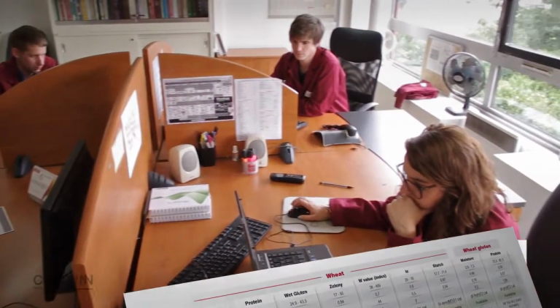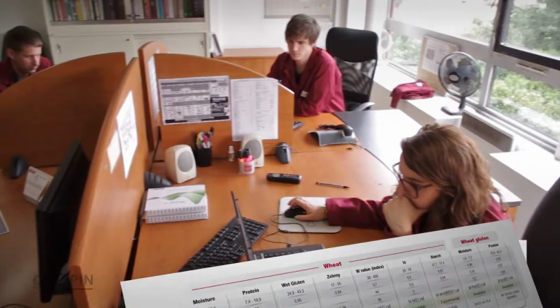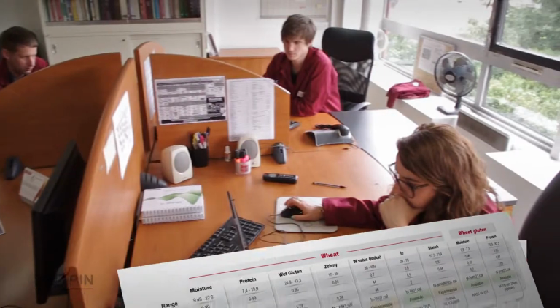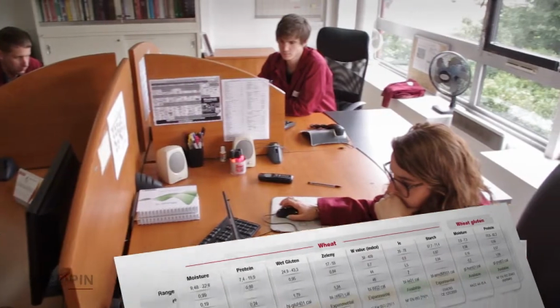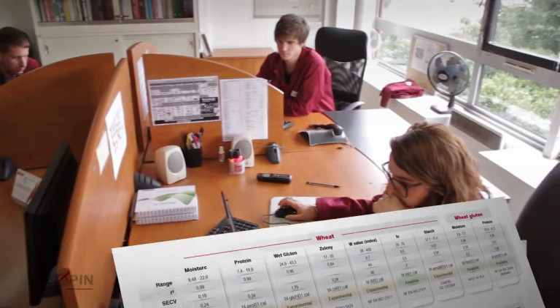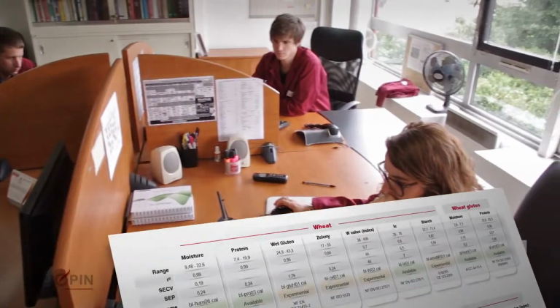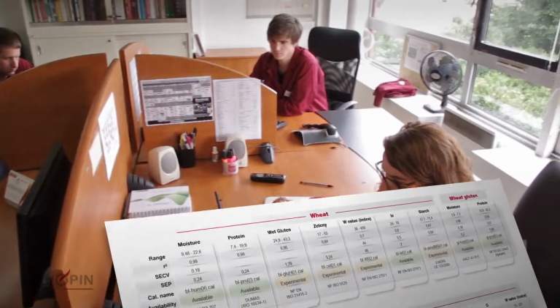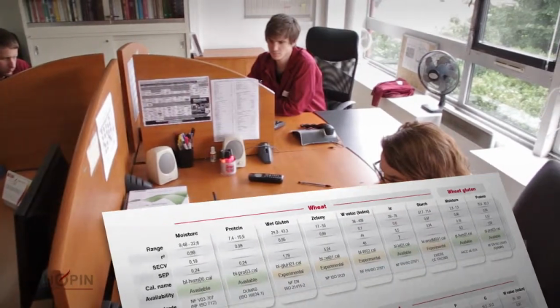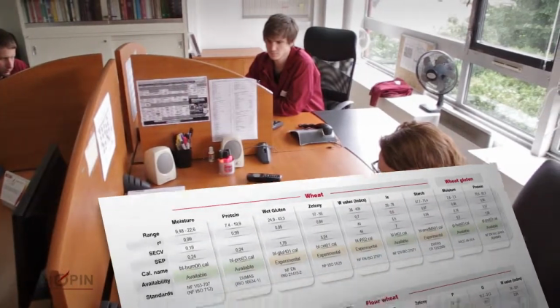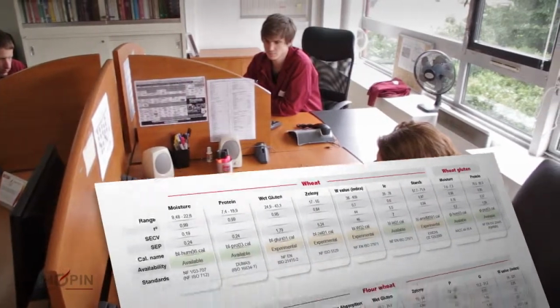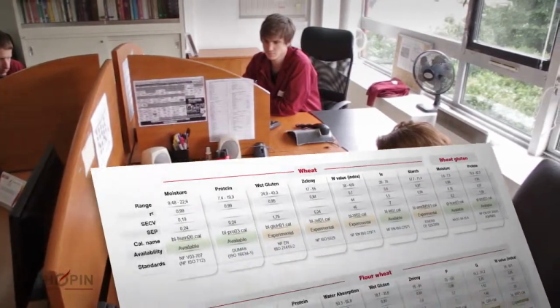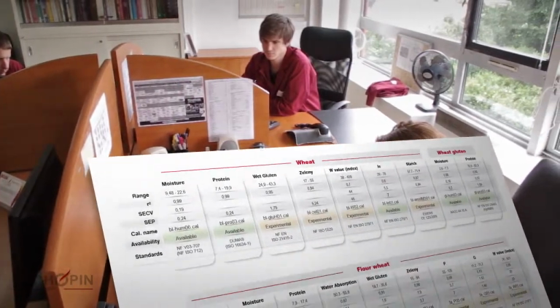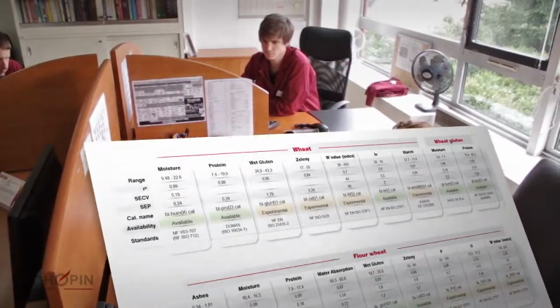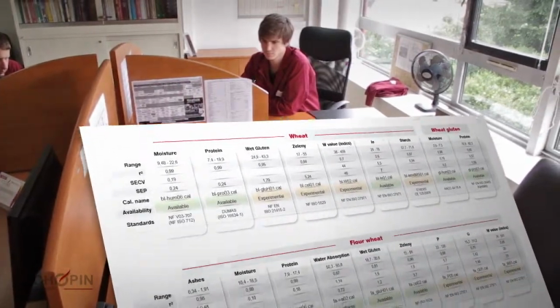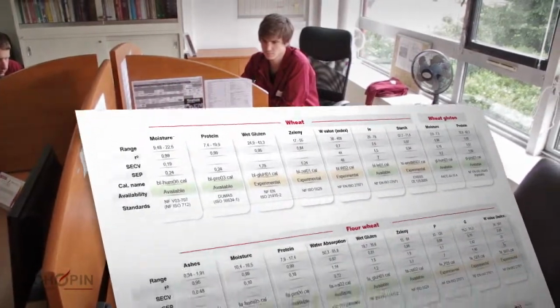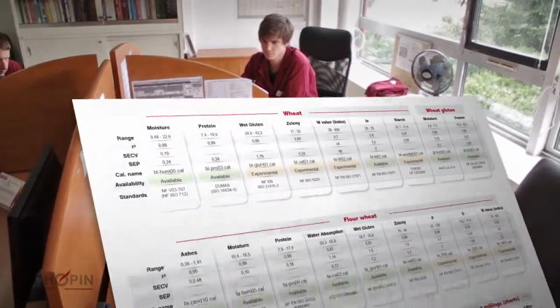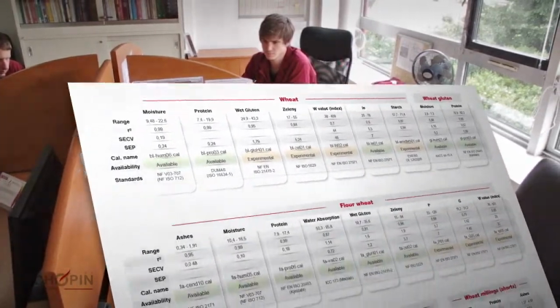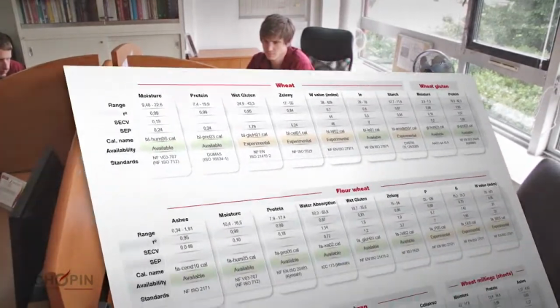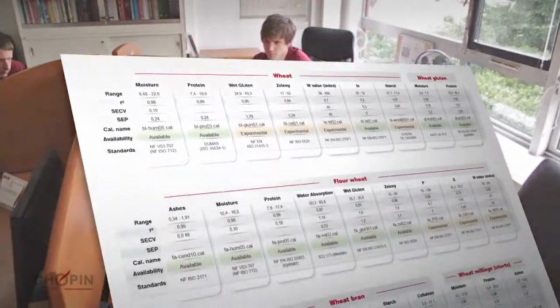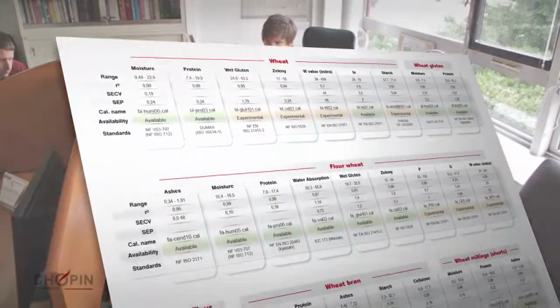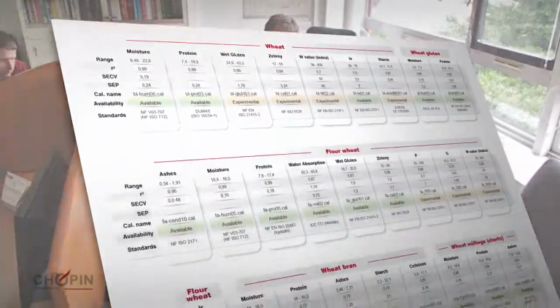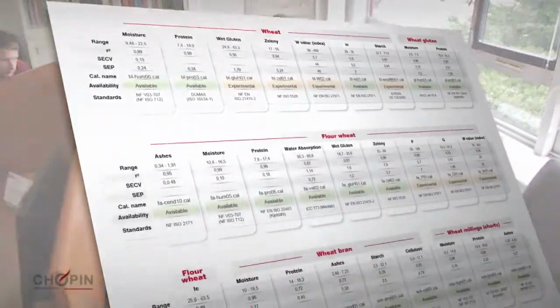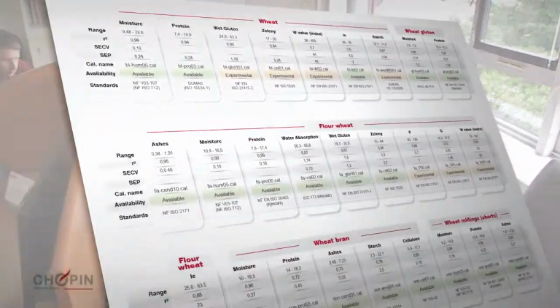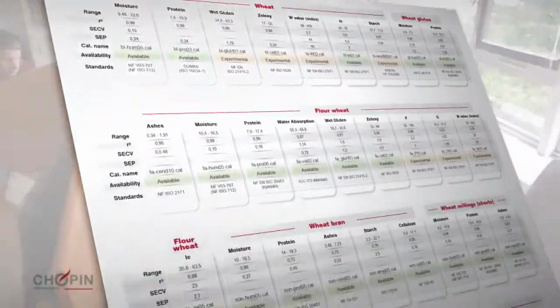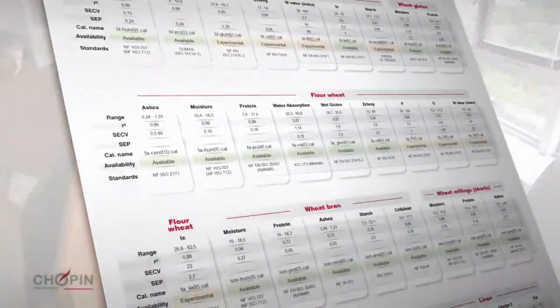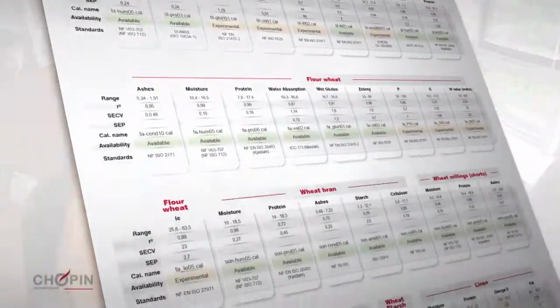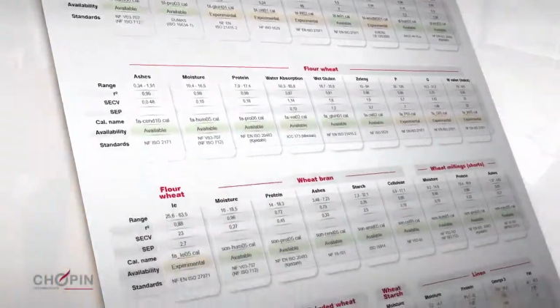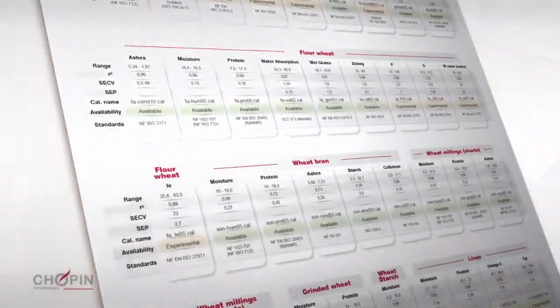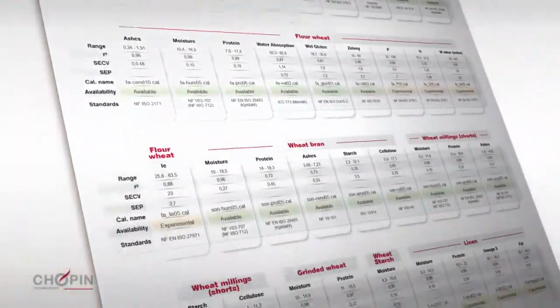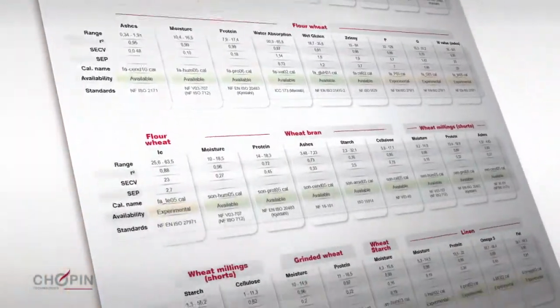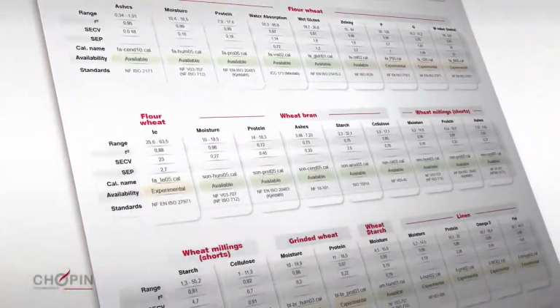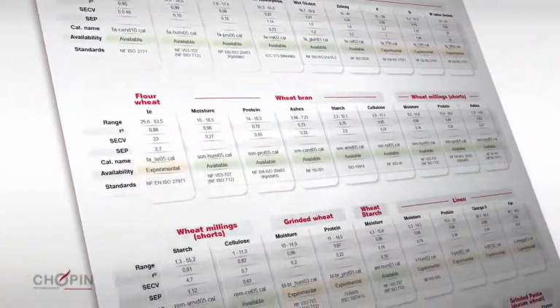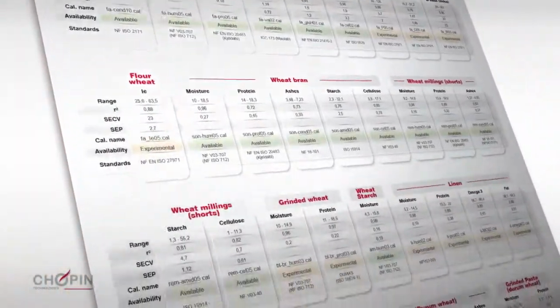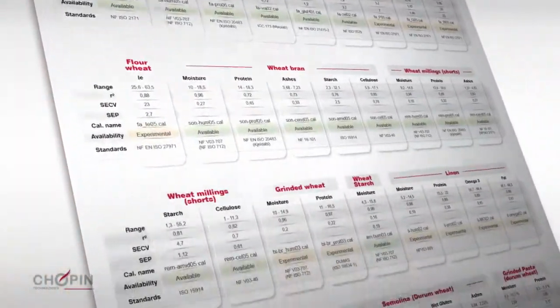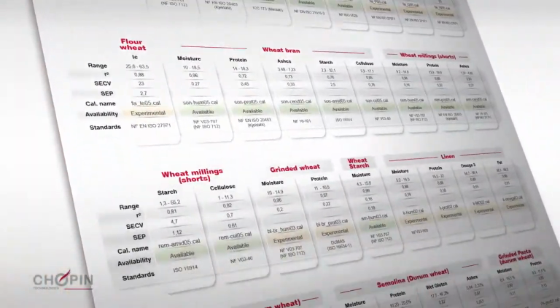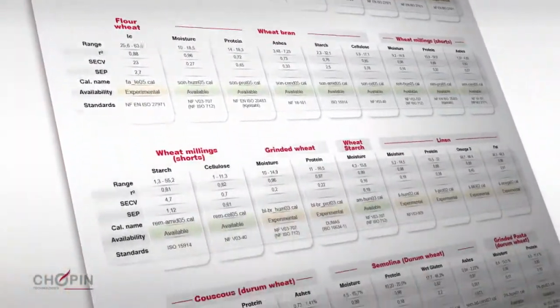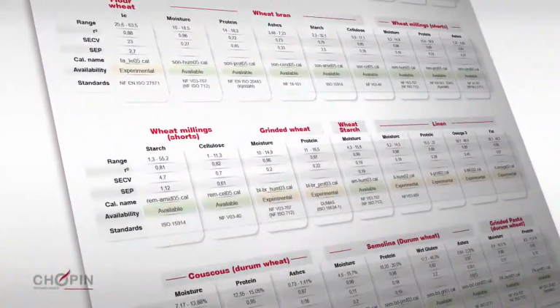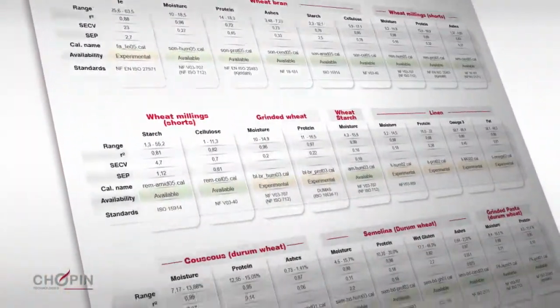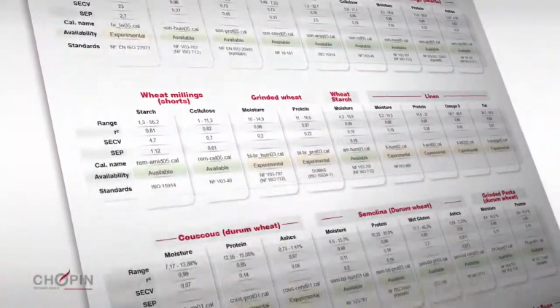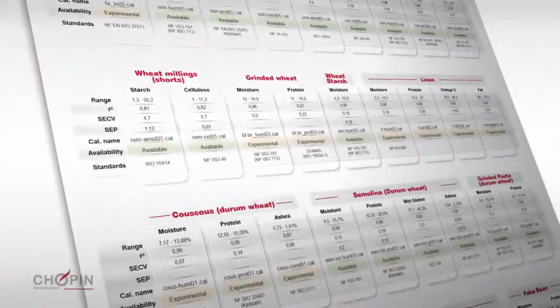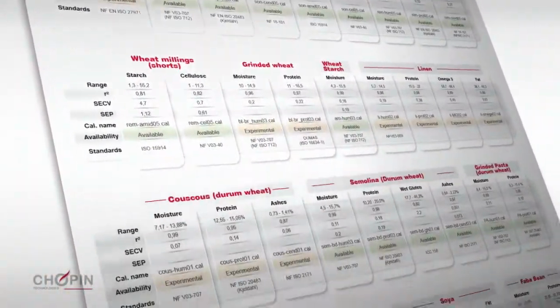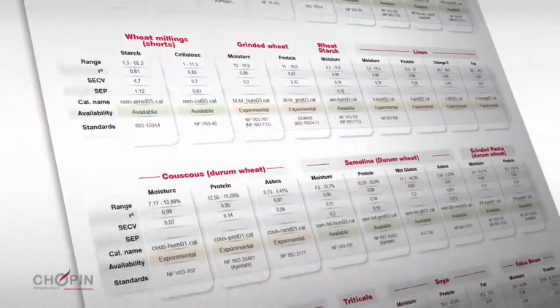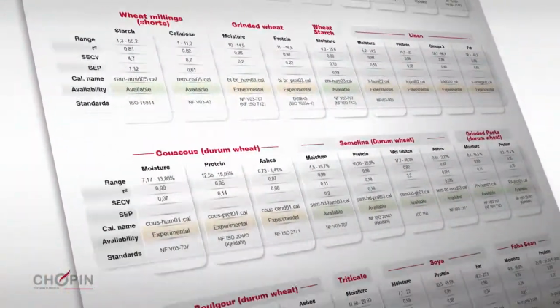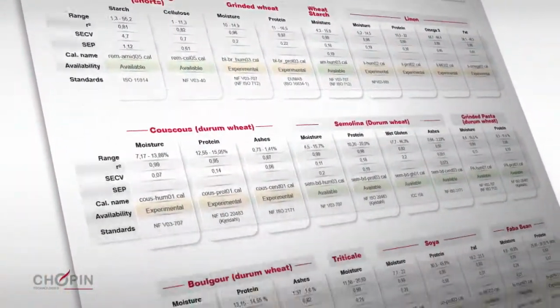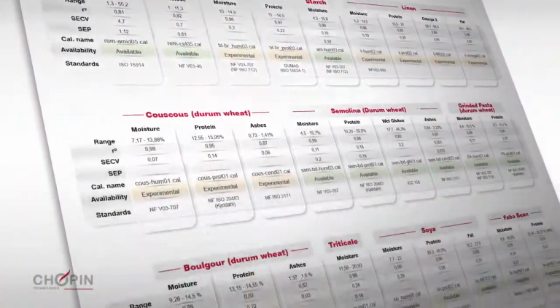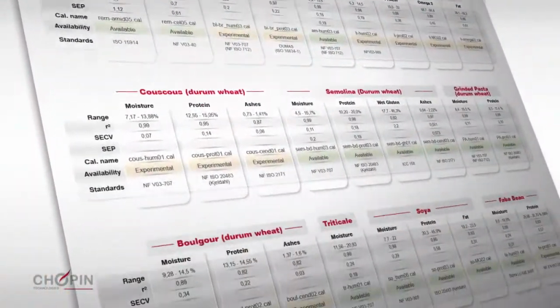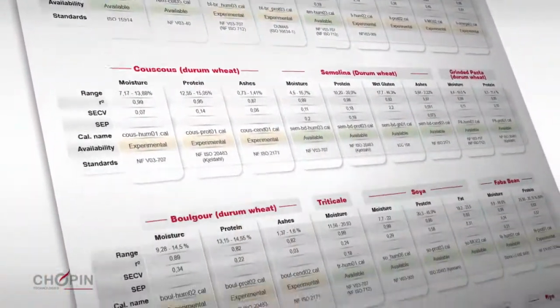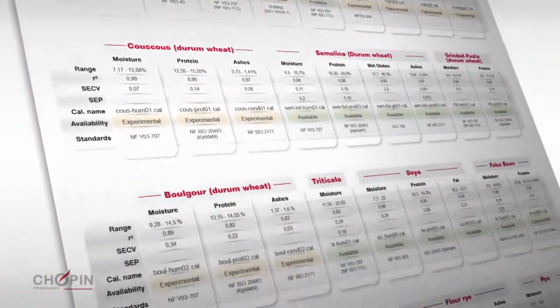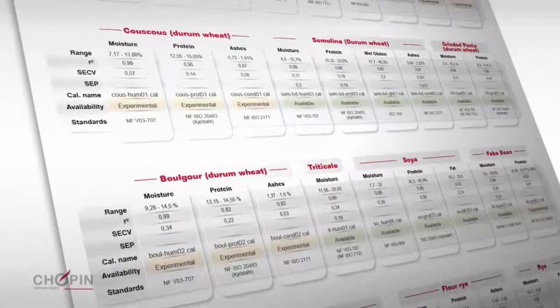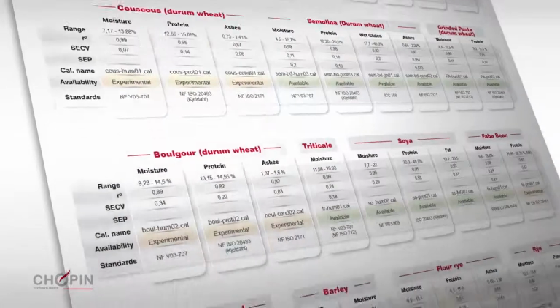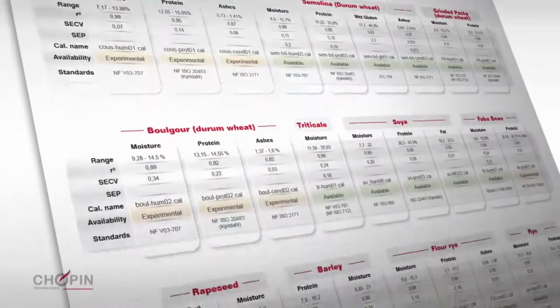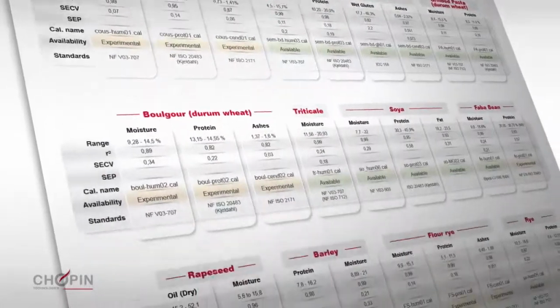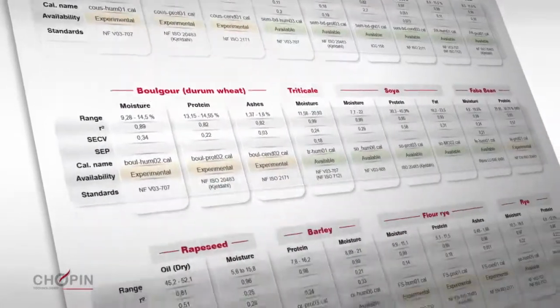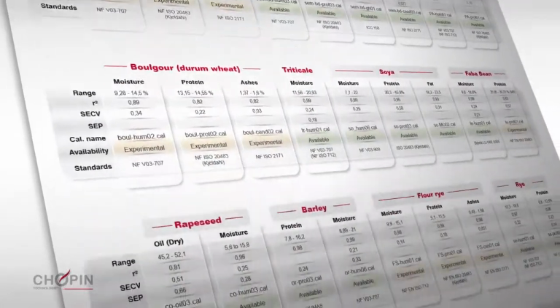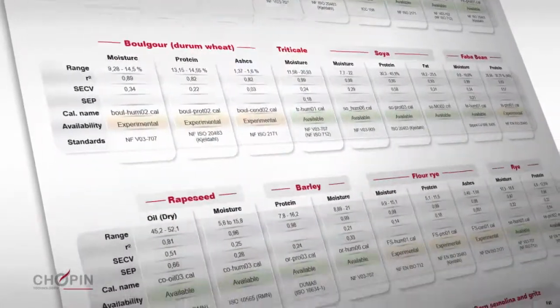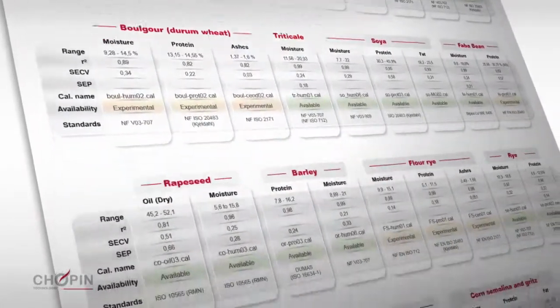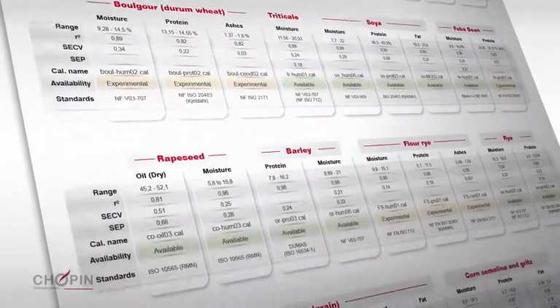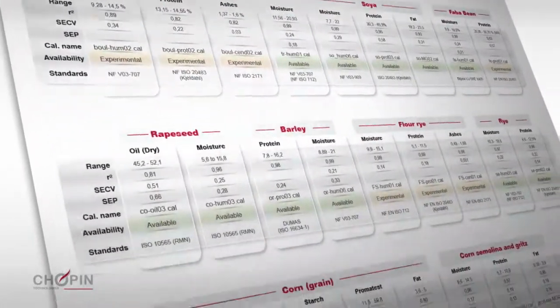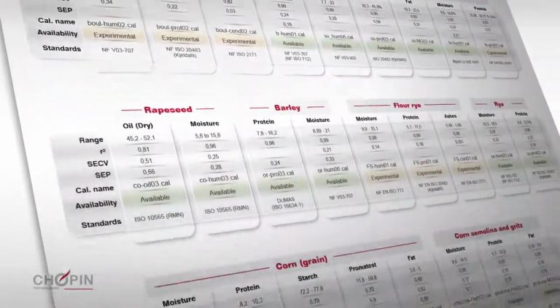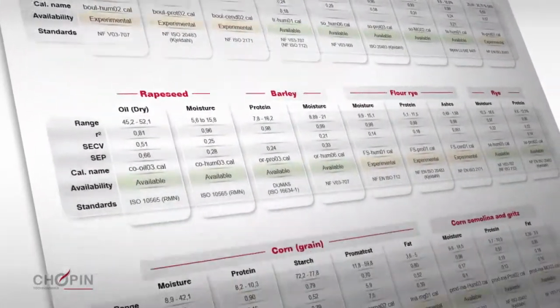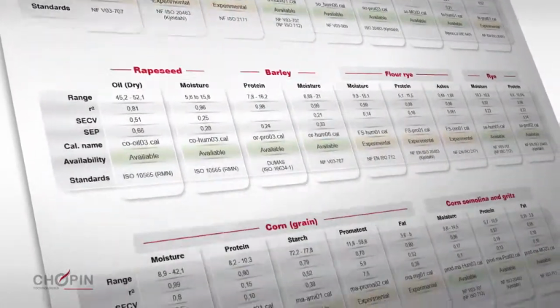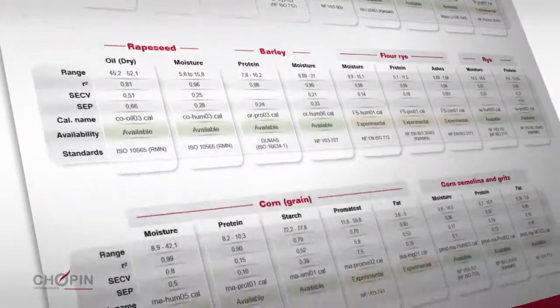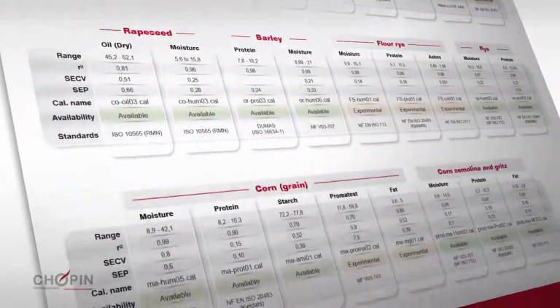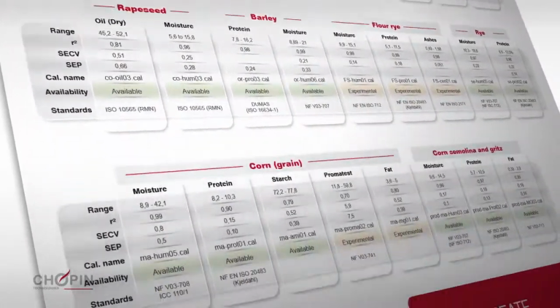A list of more than 60 calibrations is already available. With InfraNeo, you can also develop your own calibrations with total autonomy.